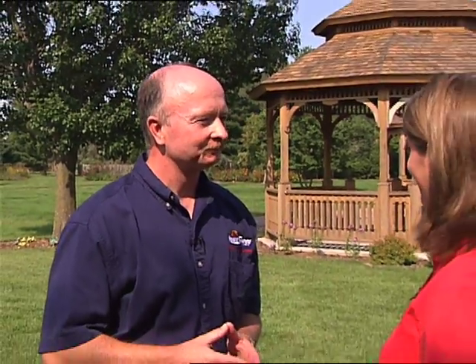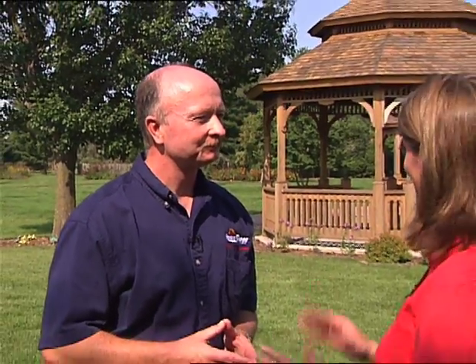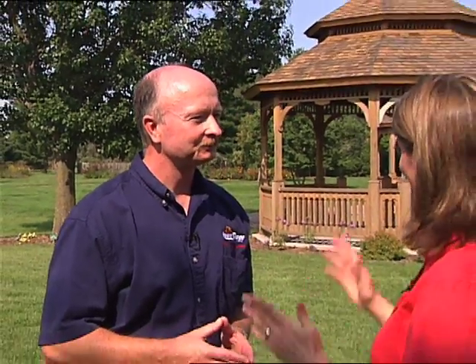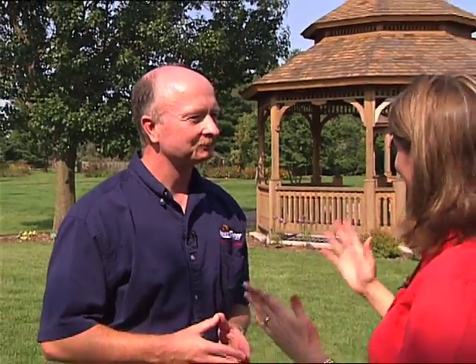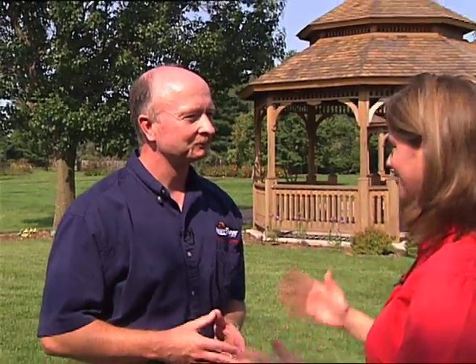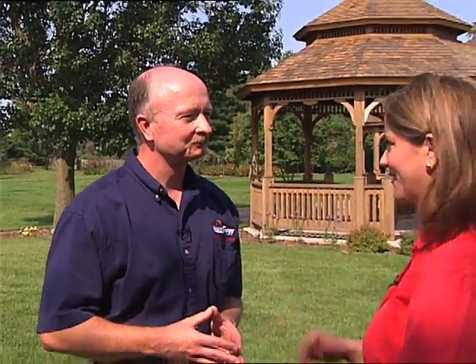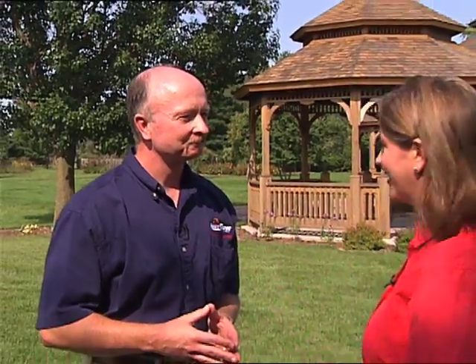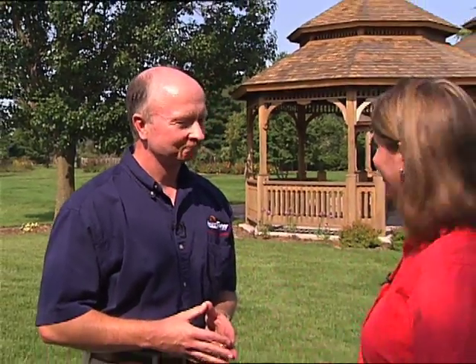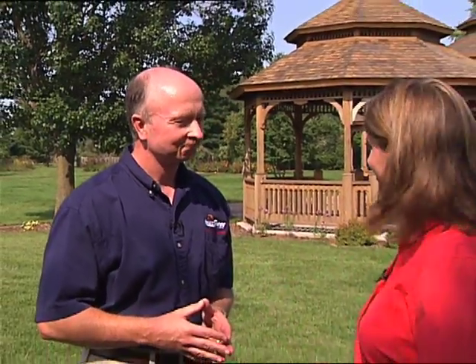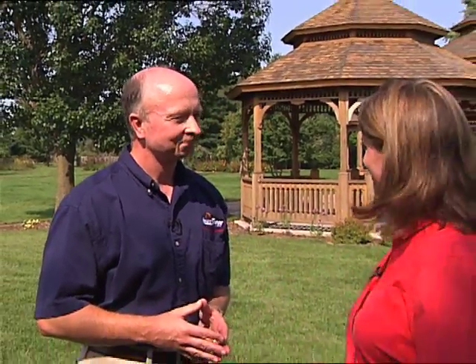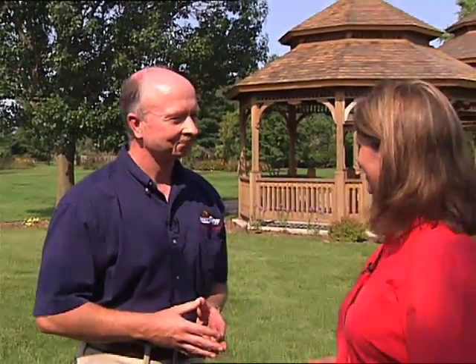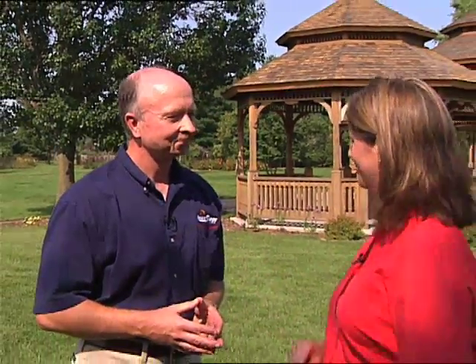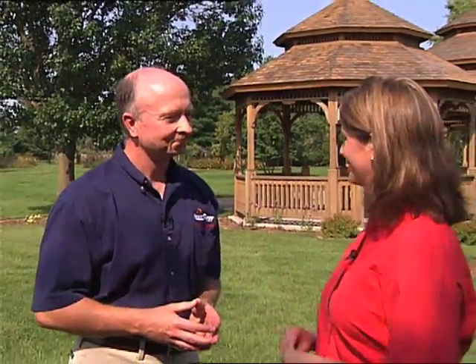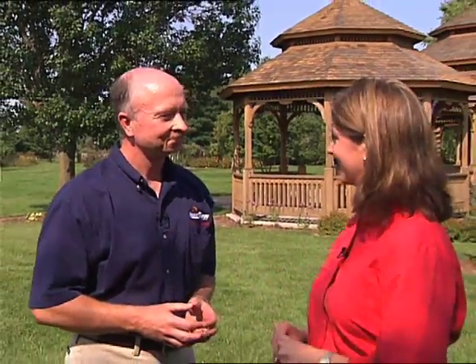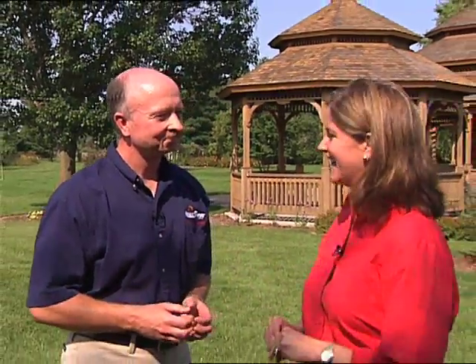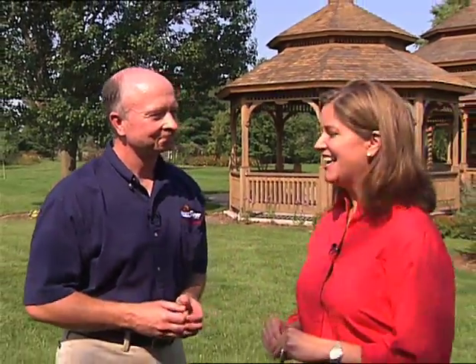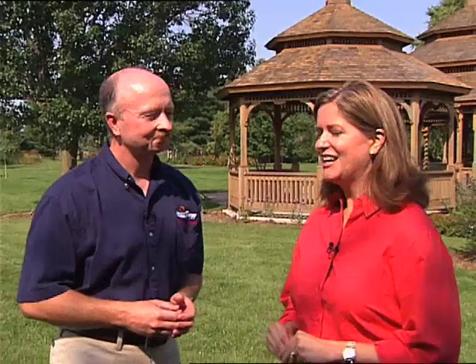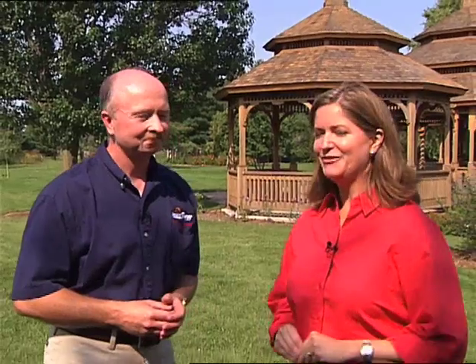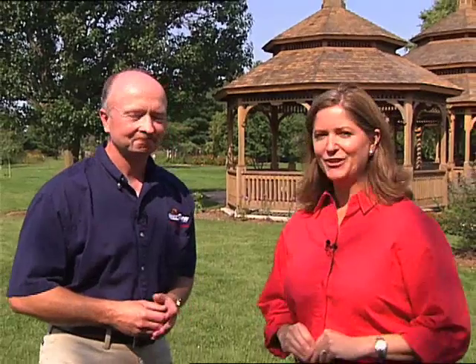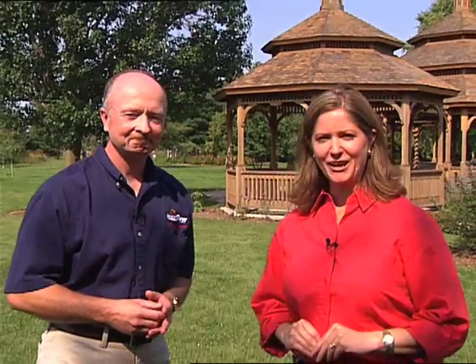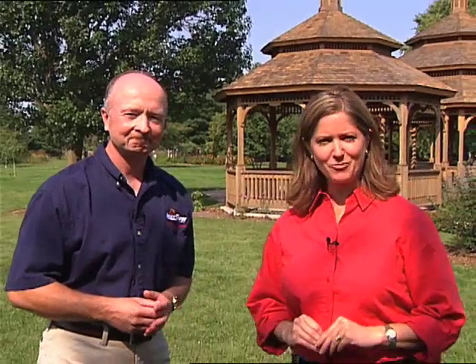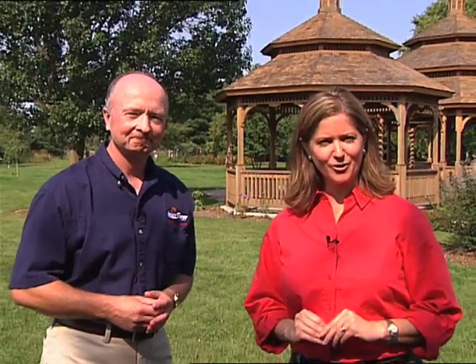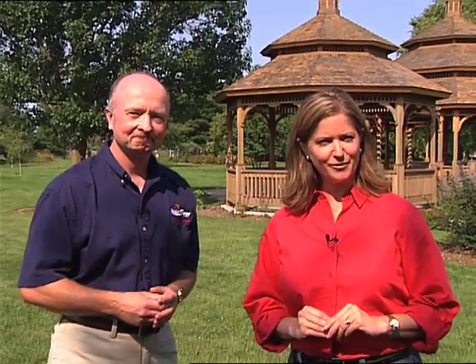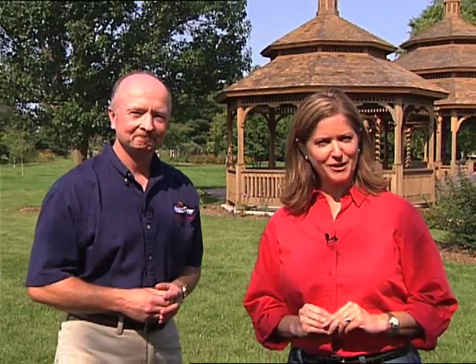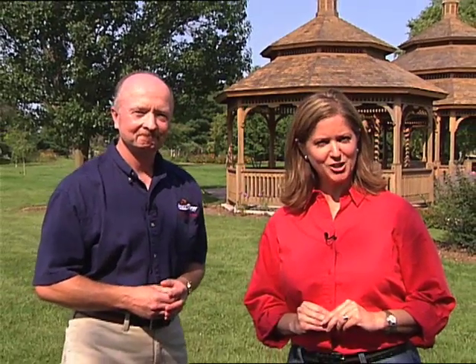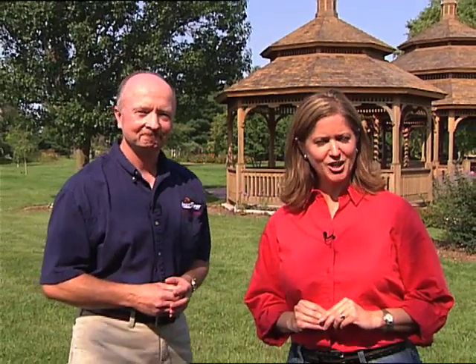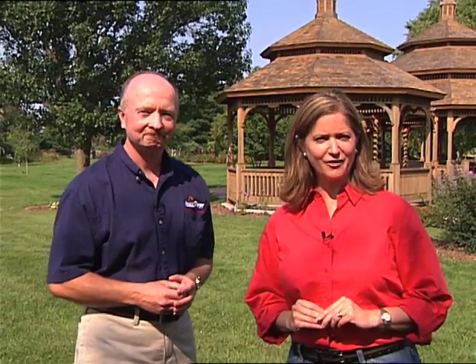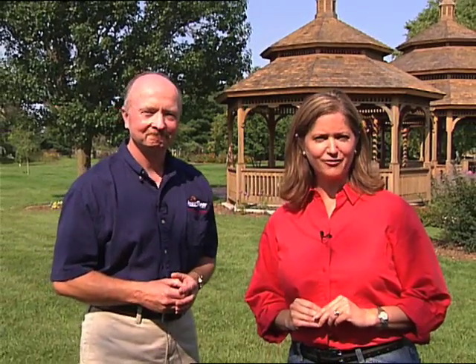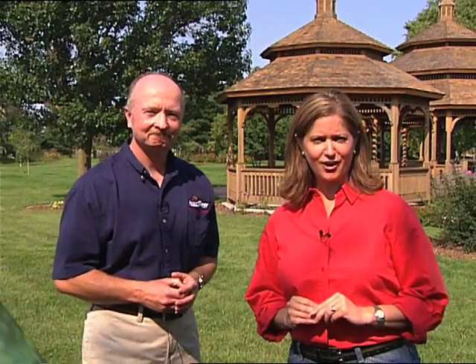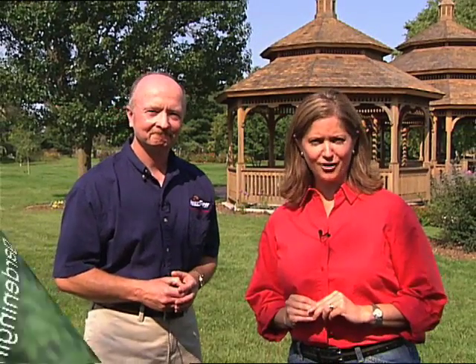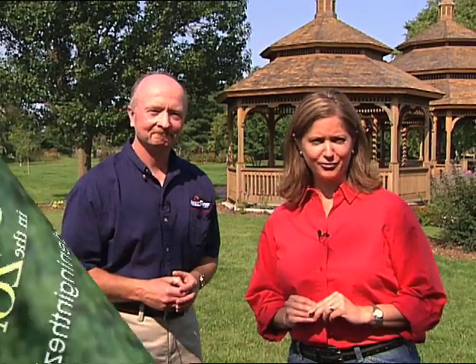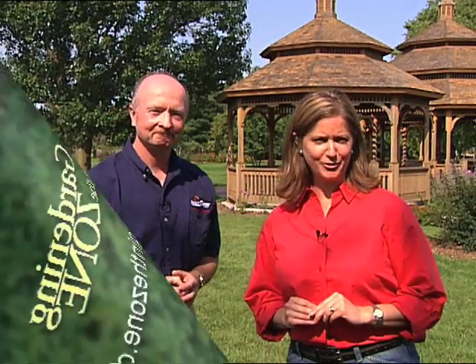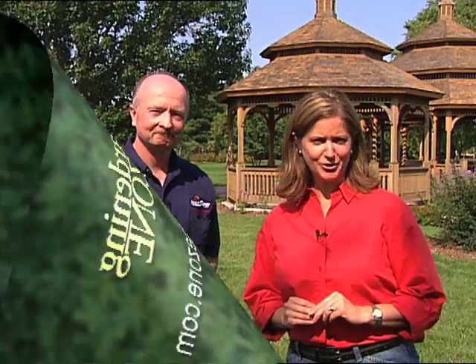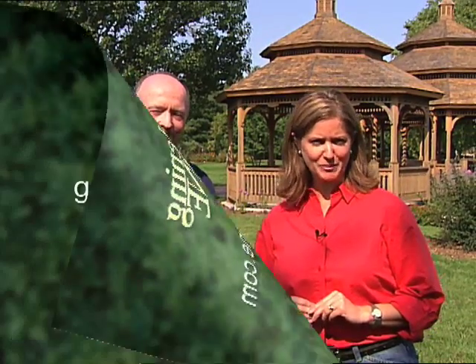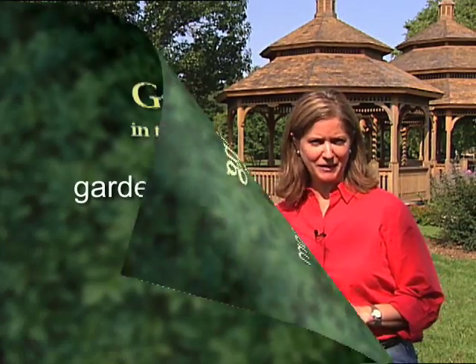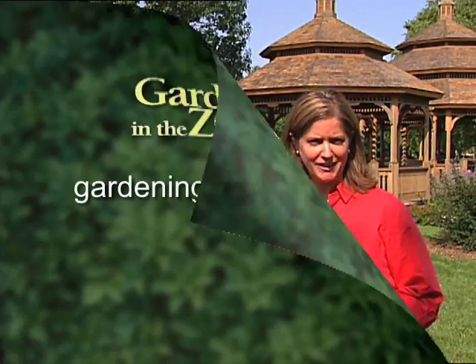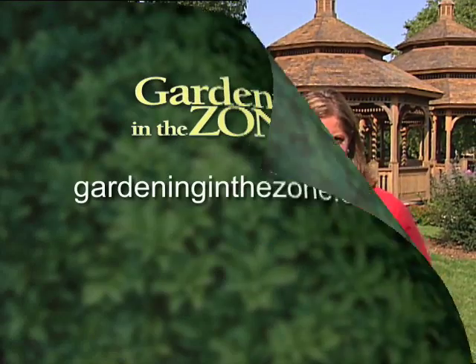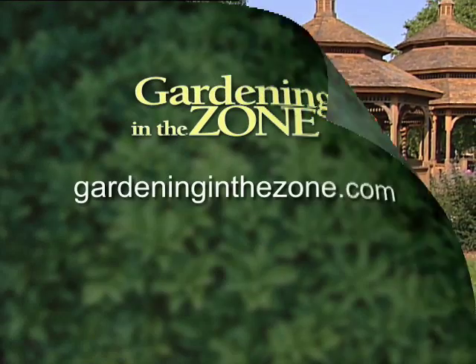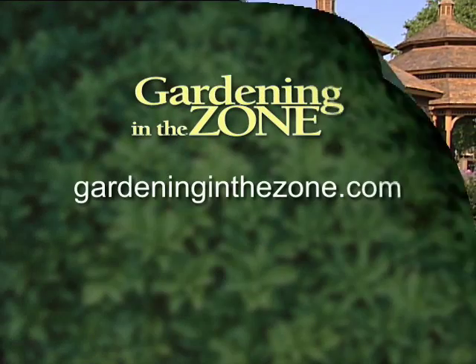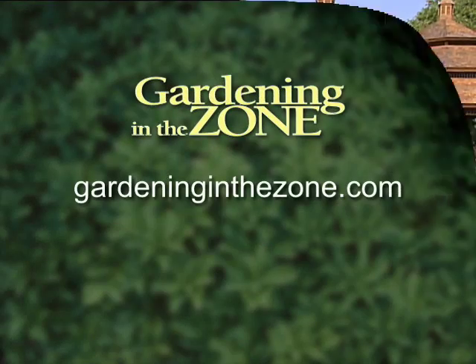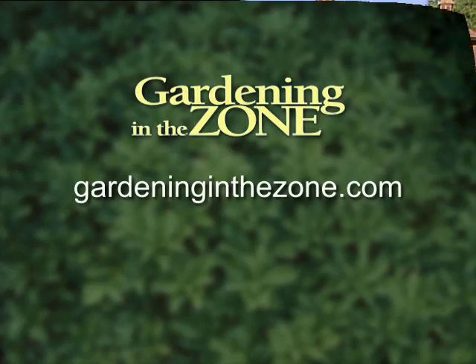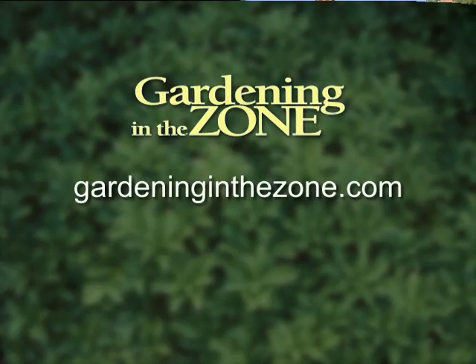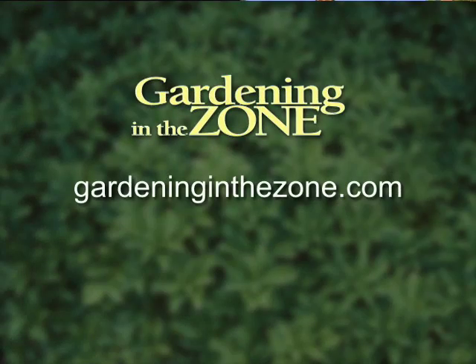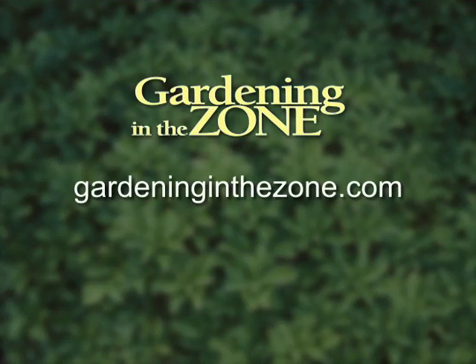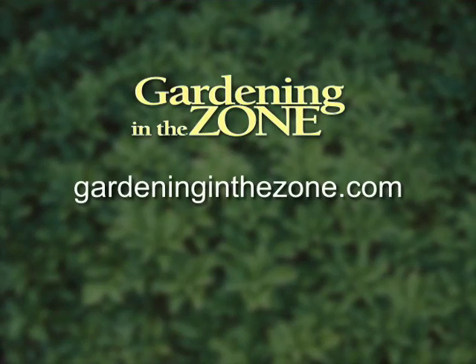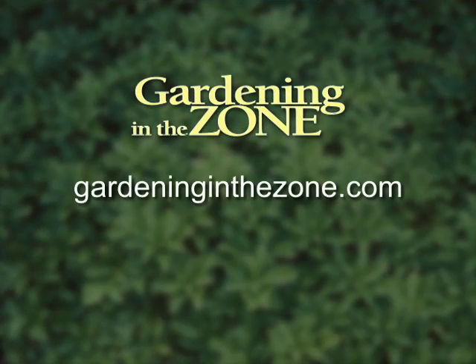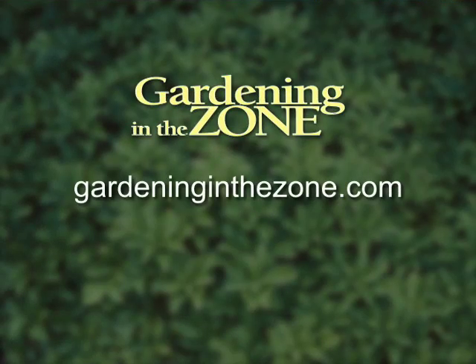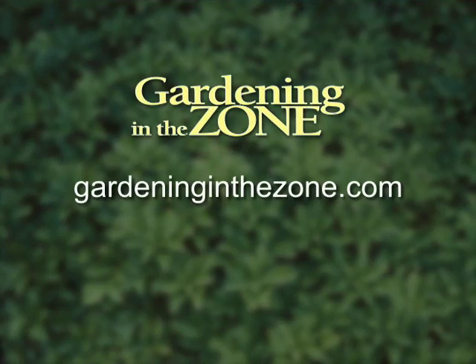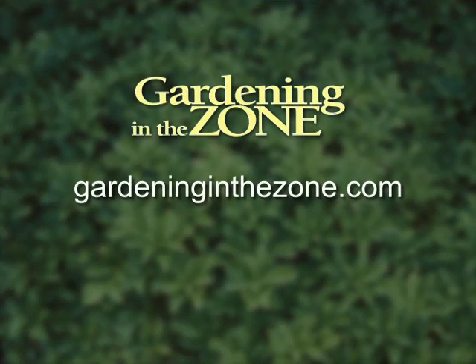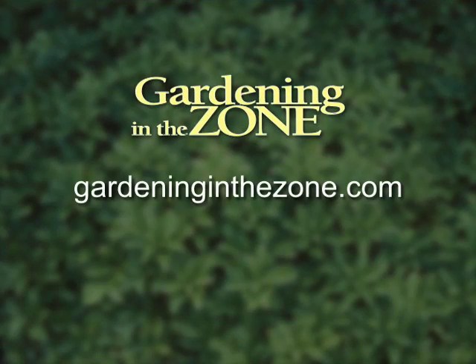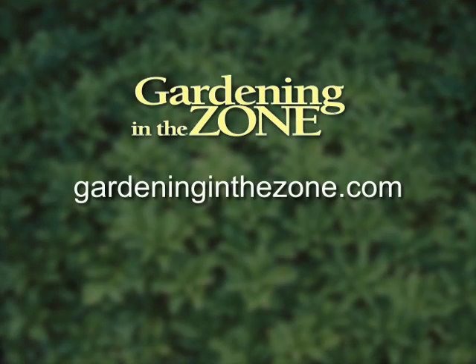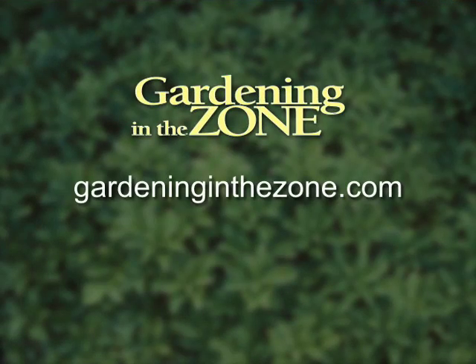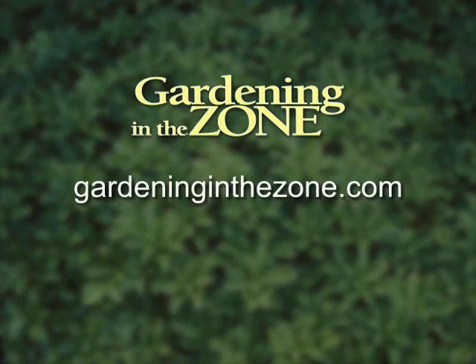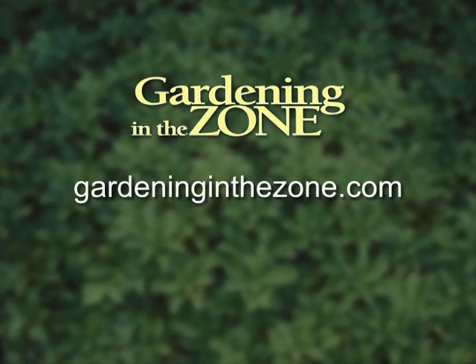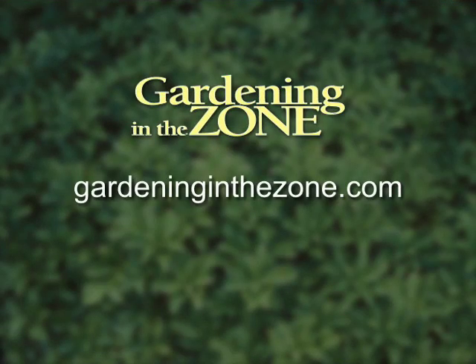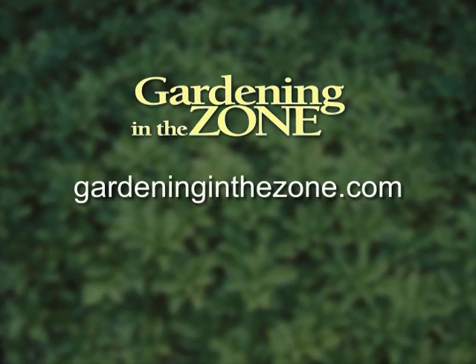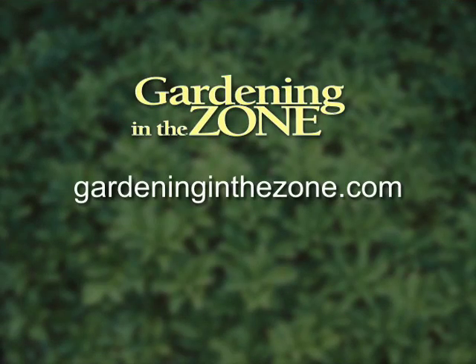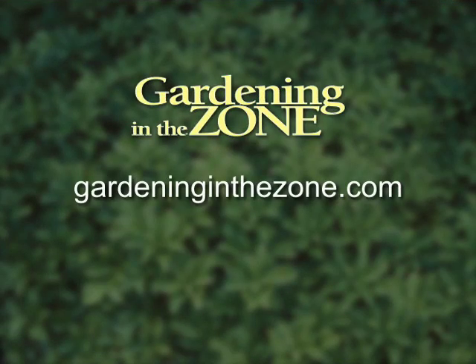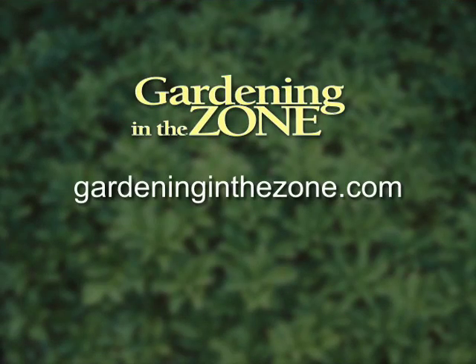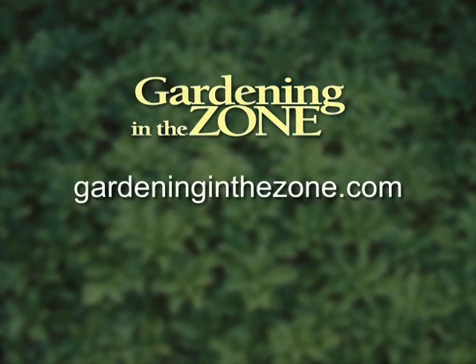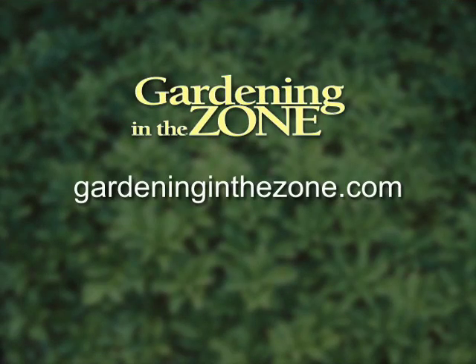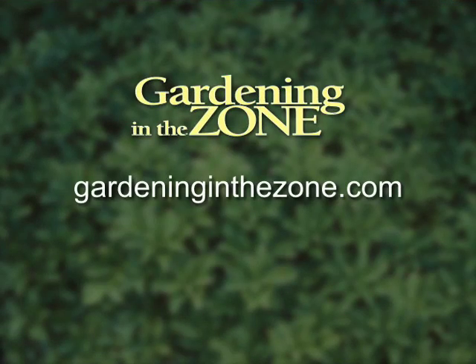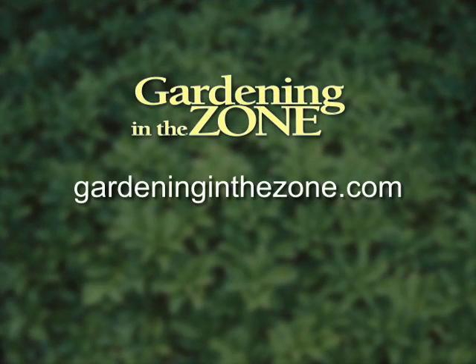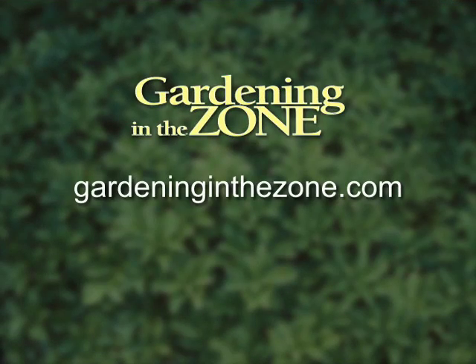Thanks for the colorful tips. And if you'd like more information on fall fruit displays, be sure to log on to gardeninginthezone.com. I'm Liz Gilman.